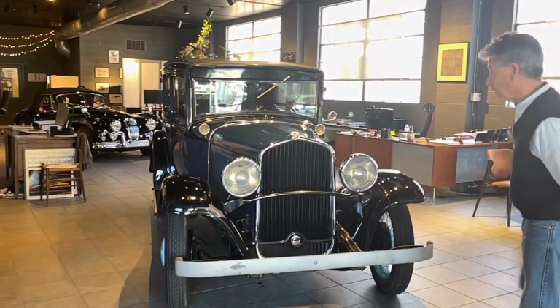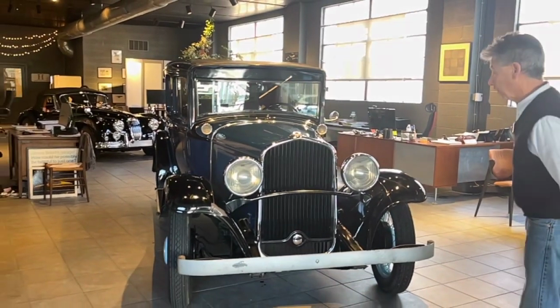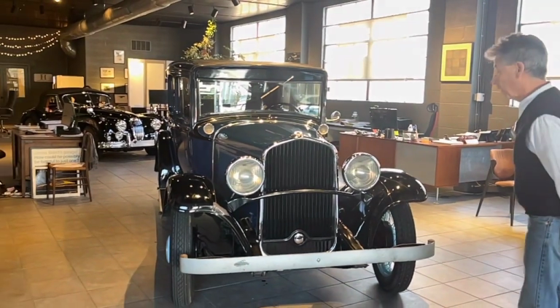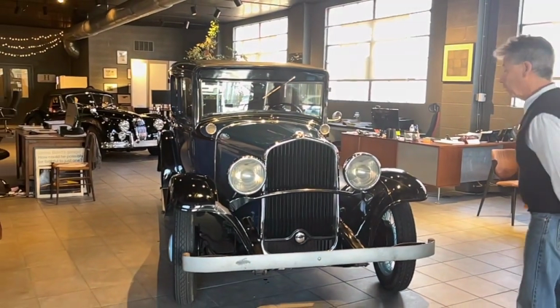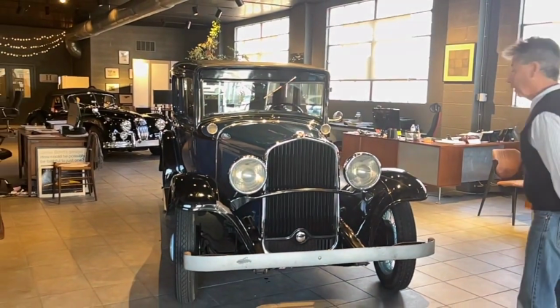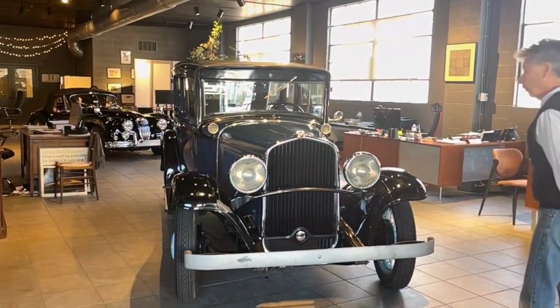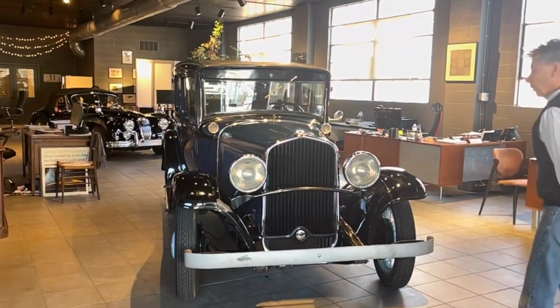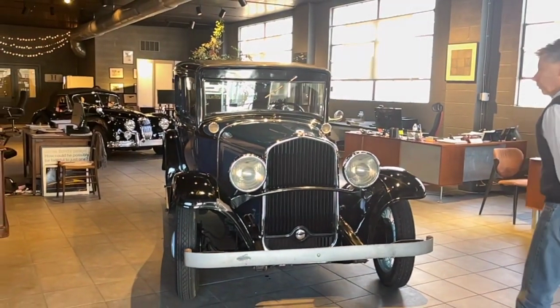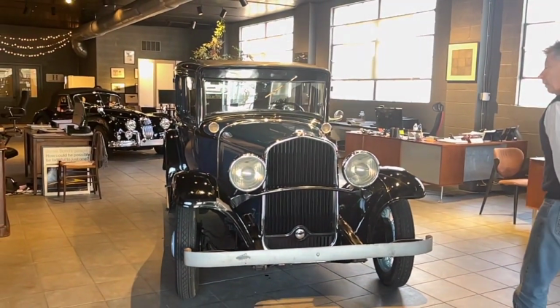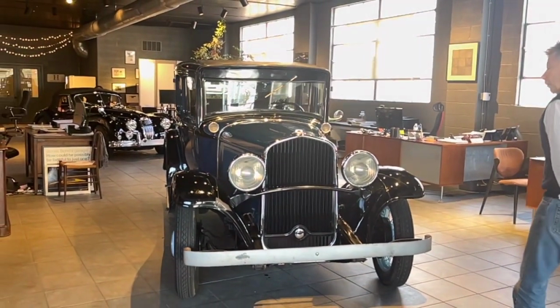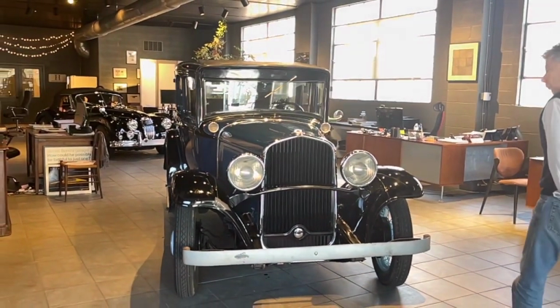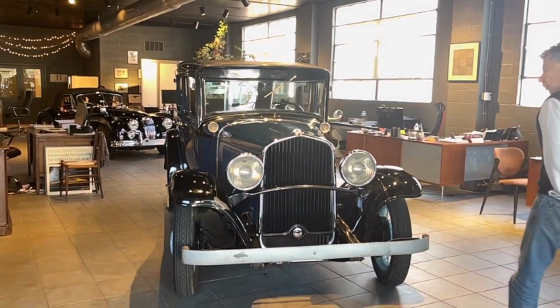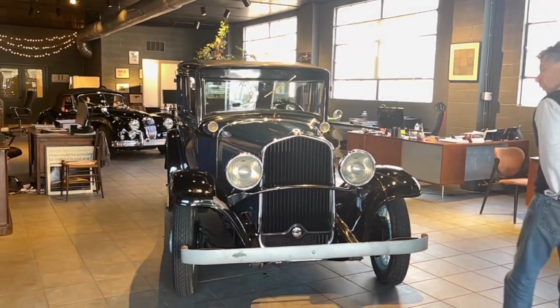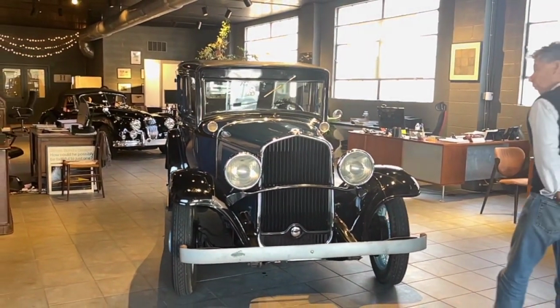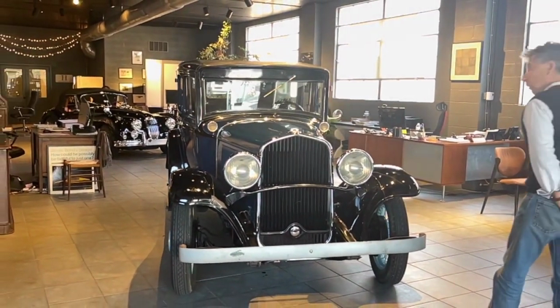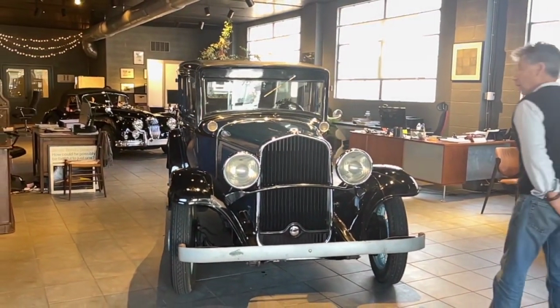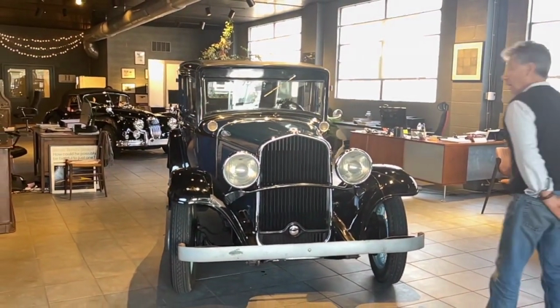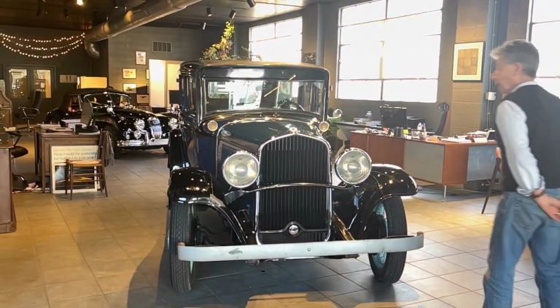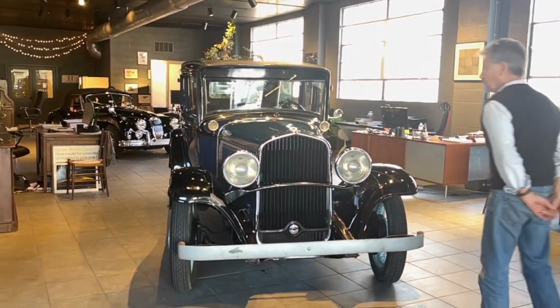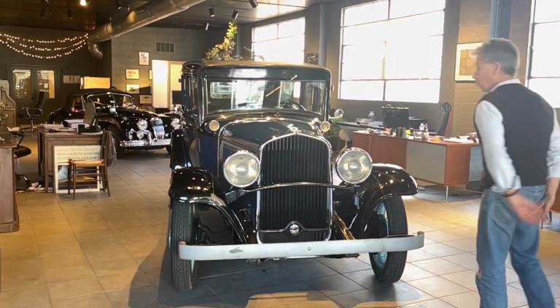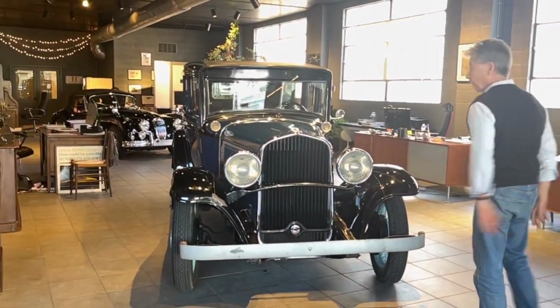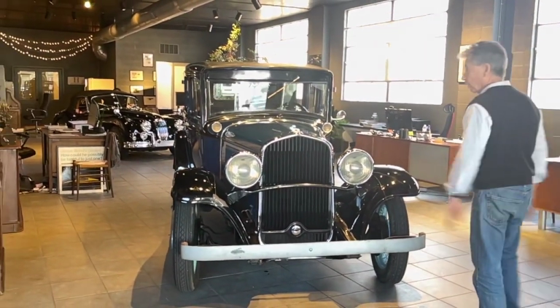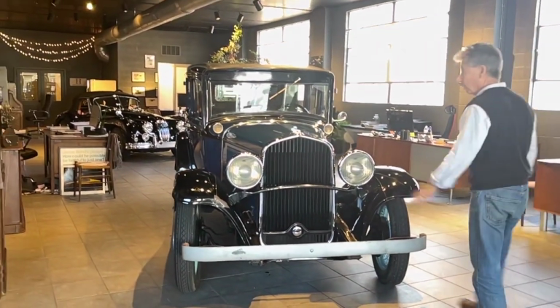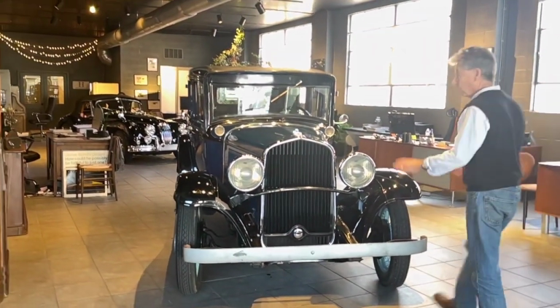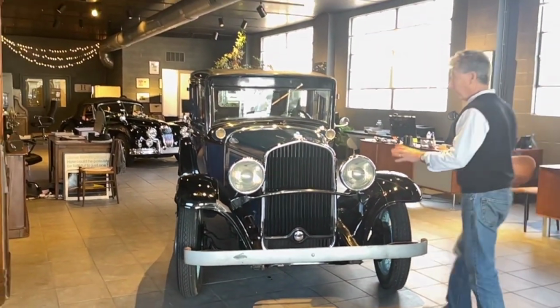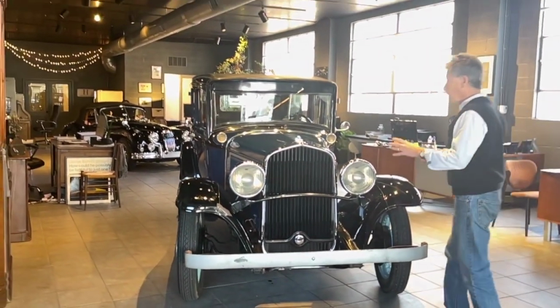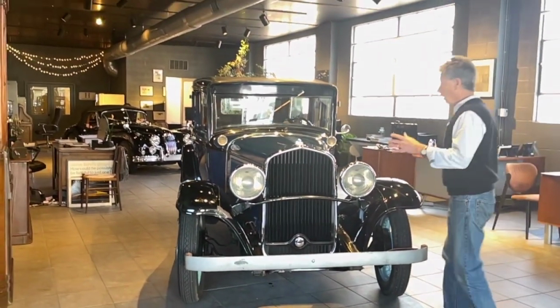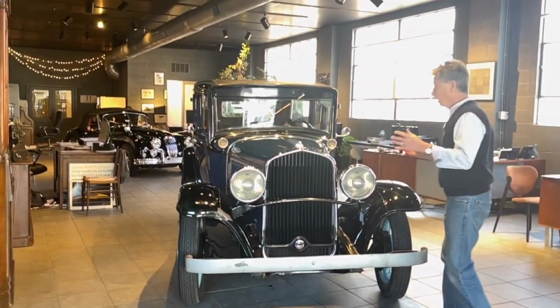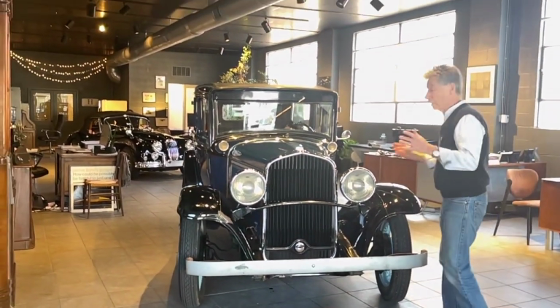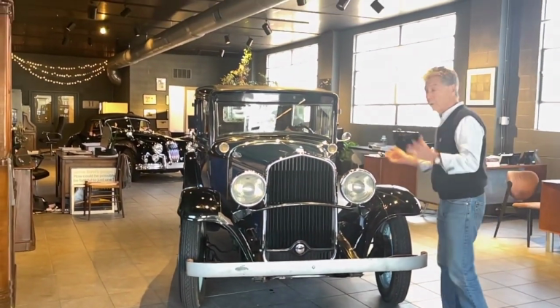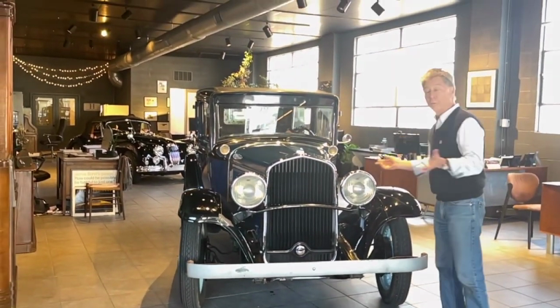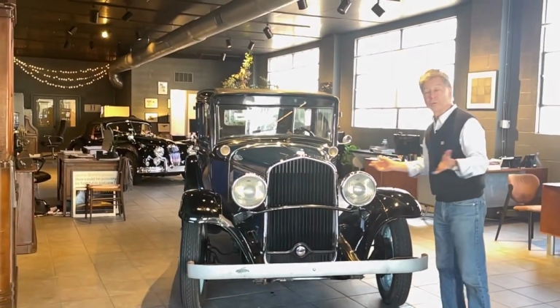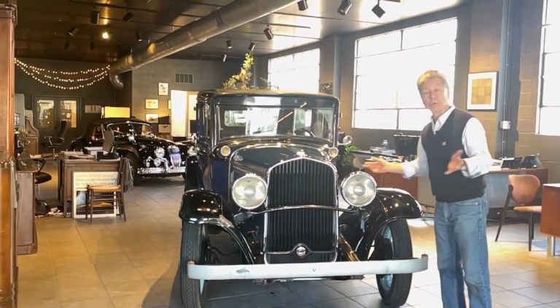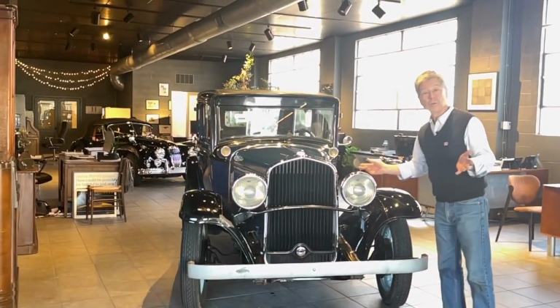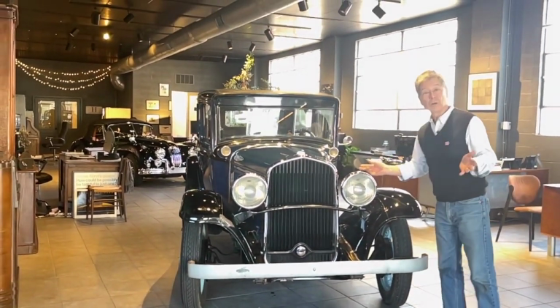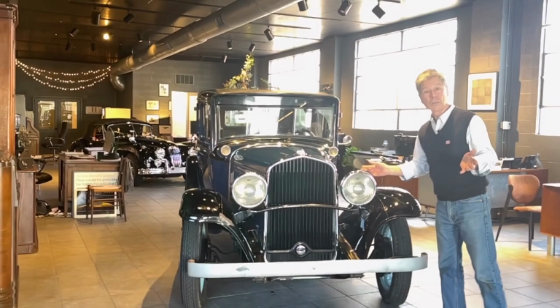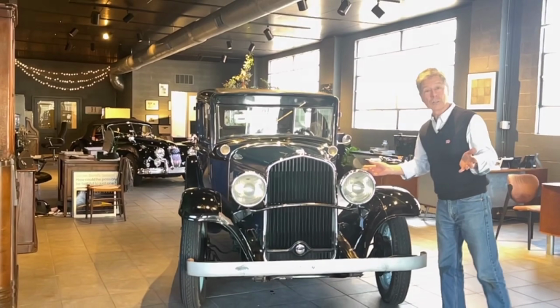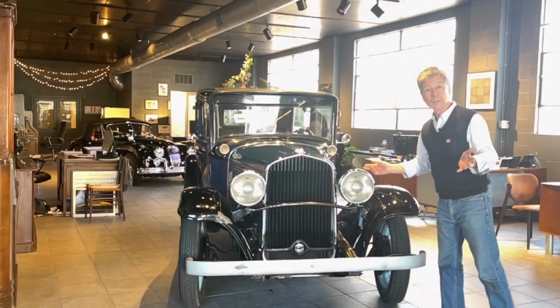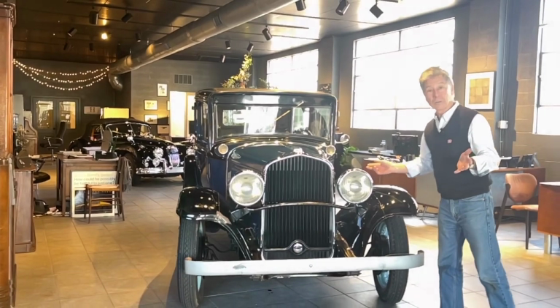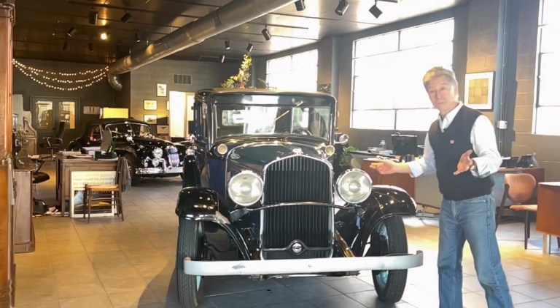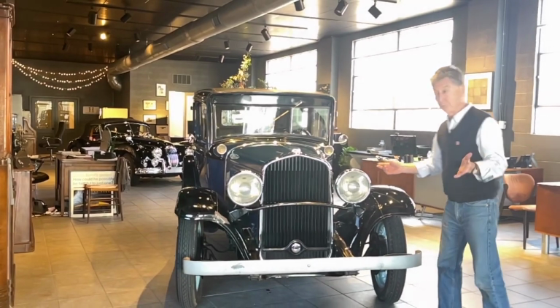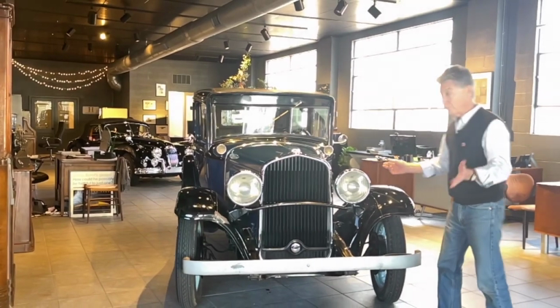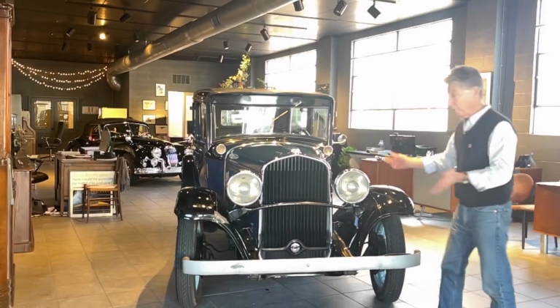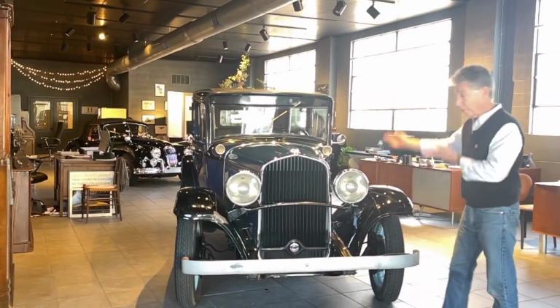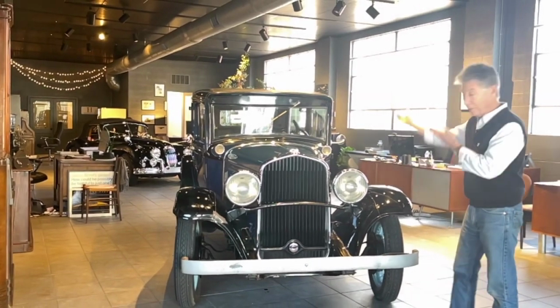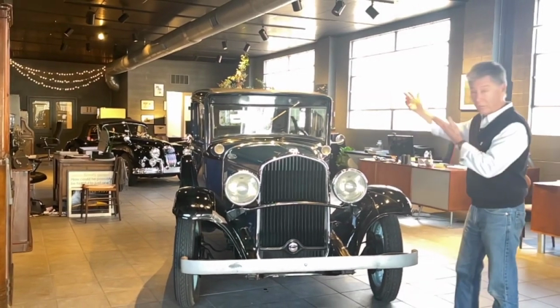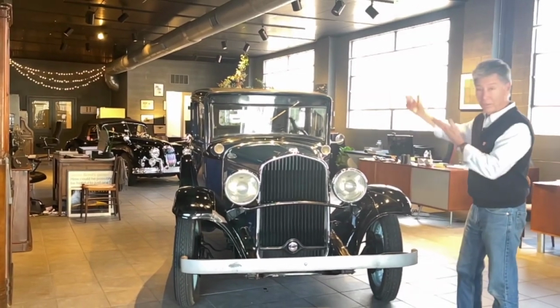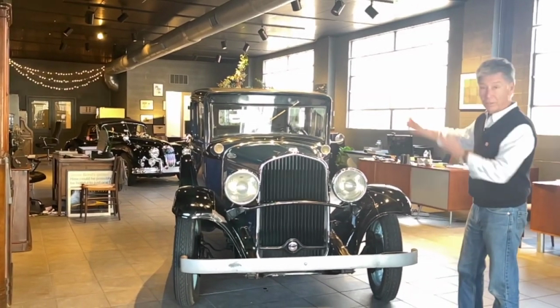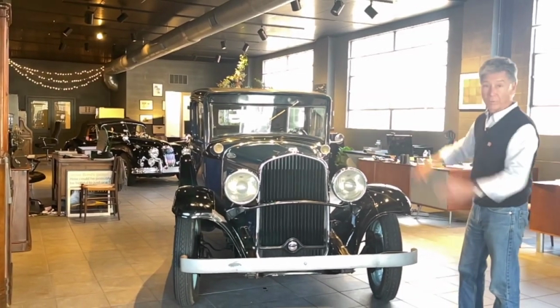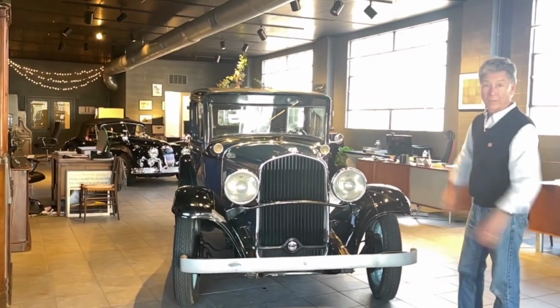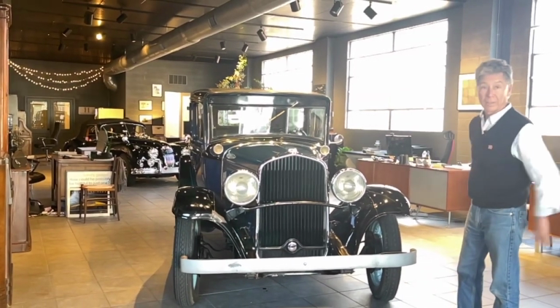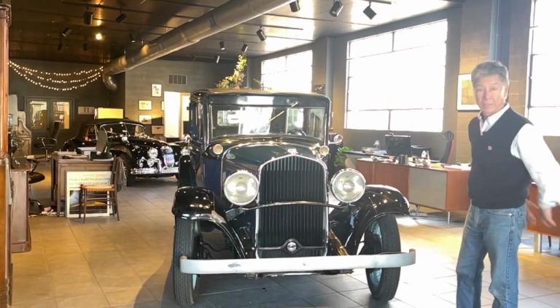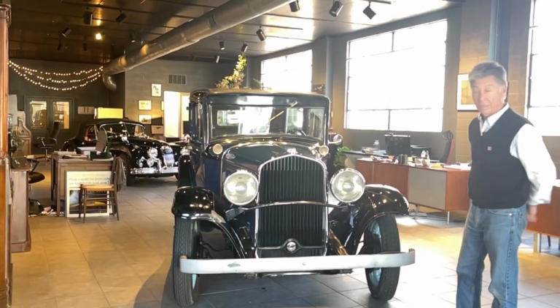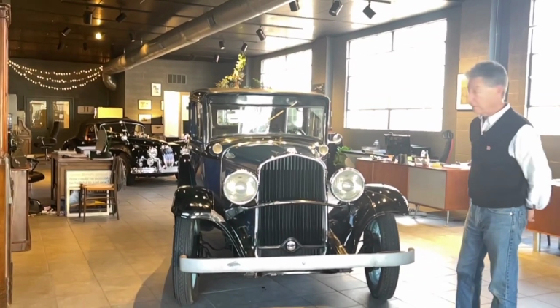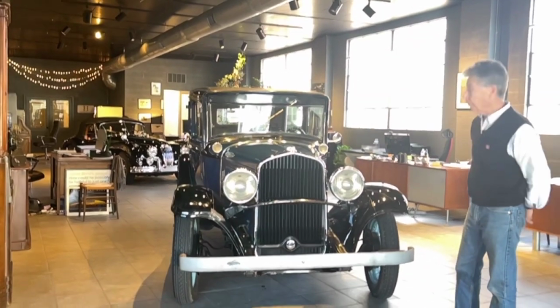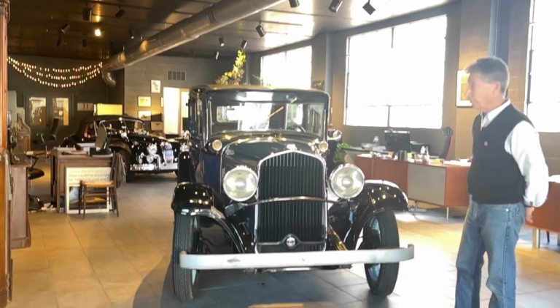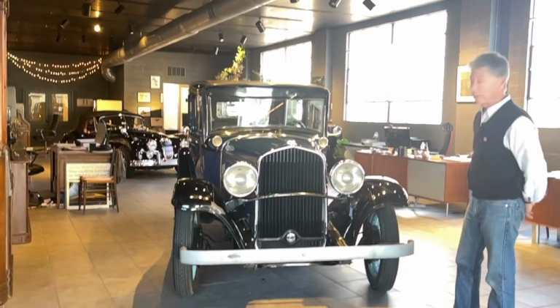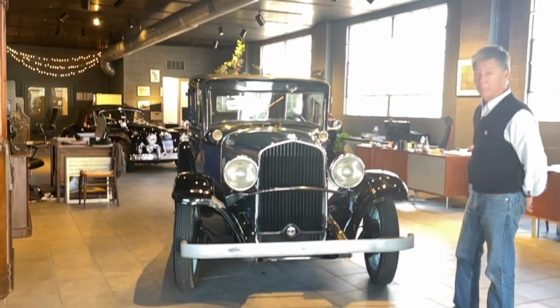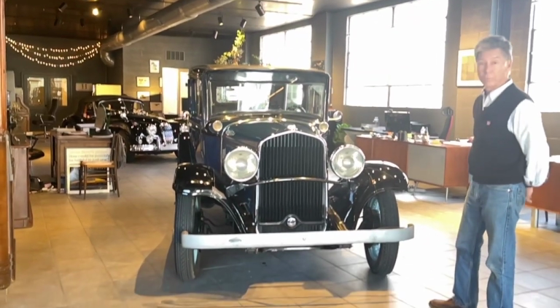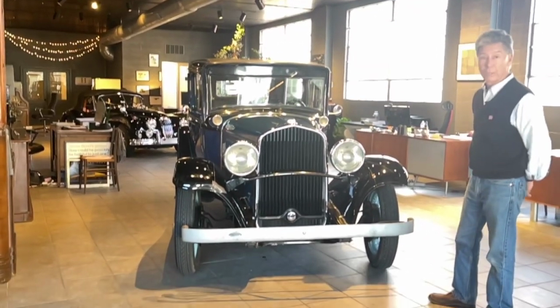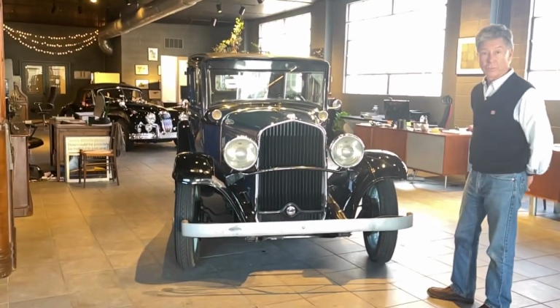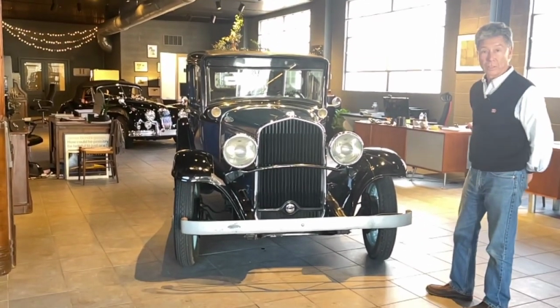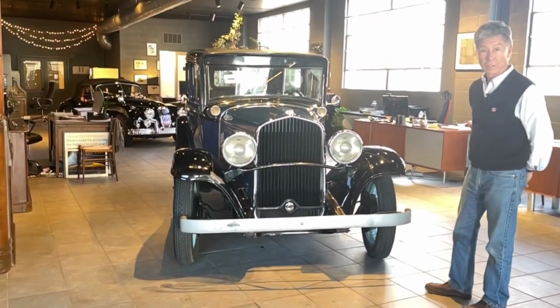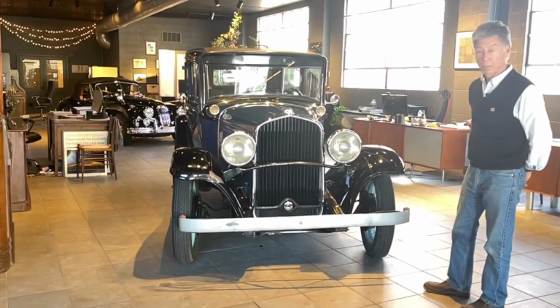It's a 1931 DeSoto. We are doing a no-reserve auction, so somebody's going to get a great, fun project car.